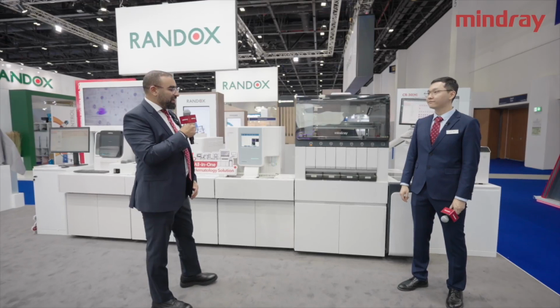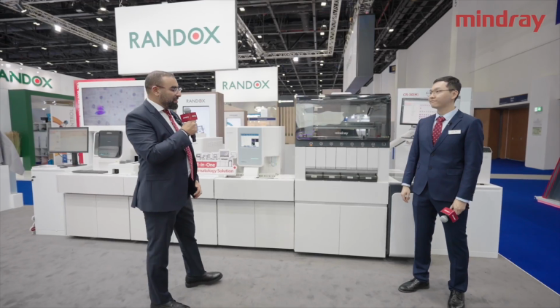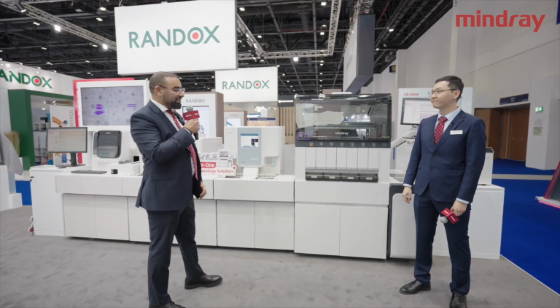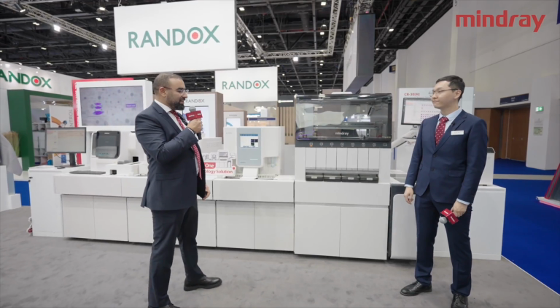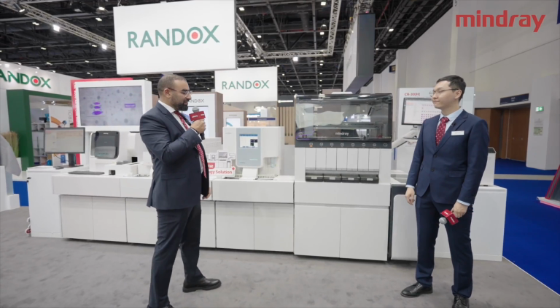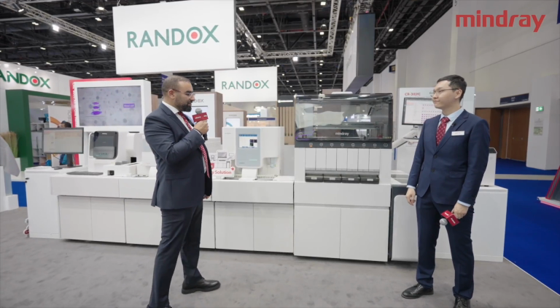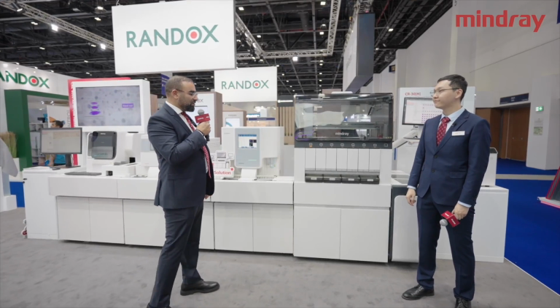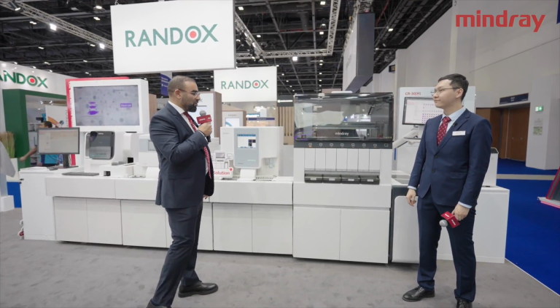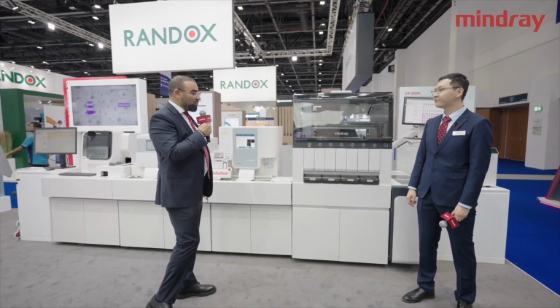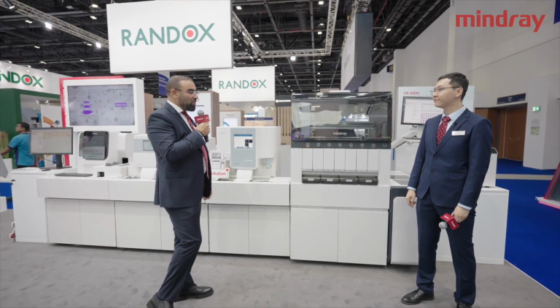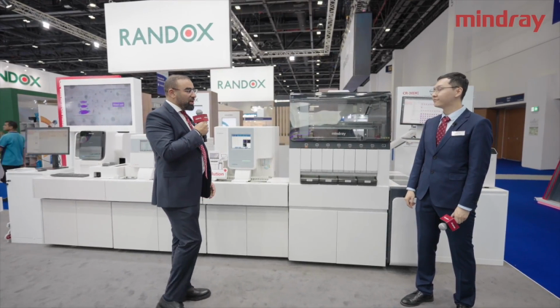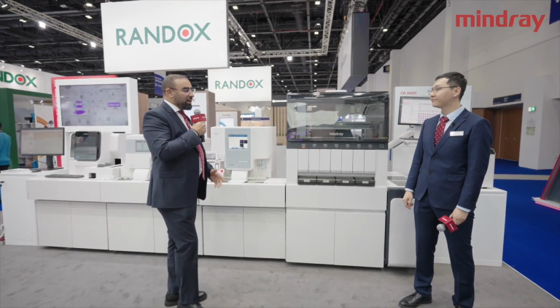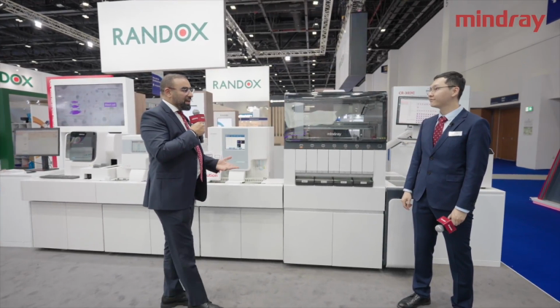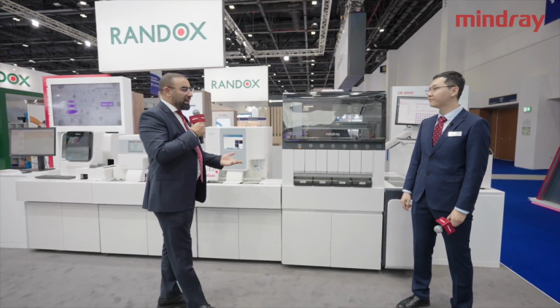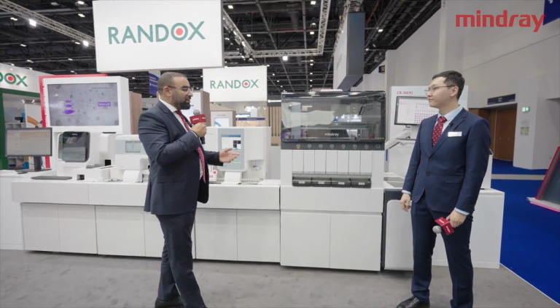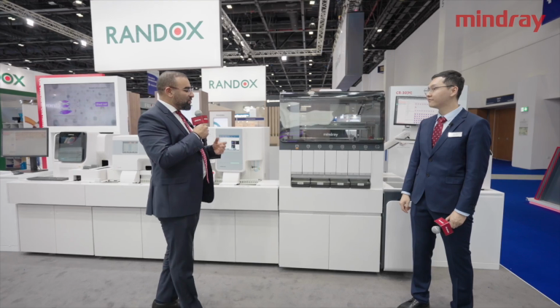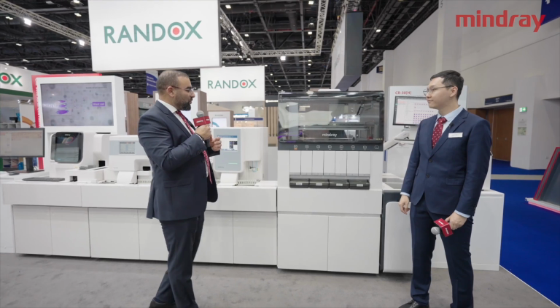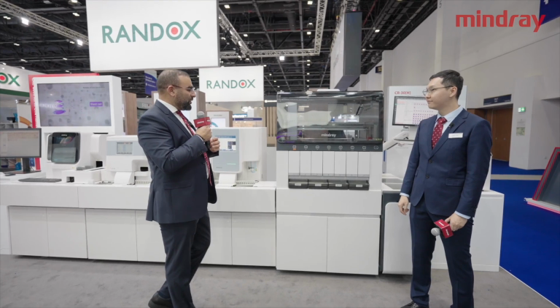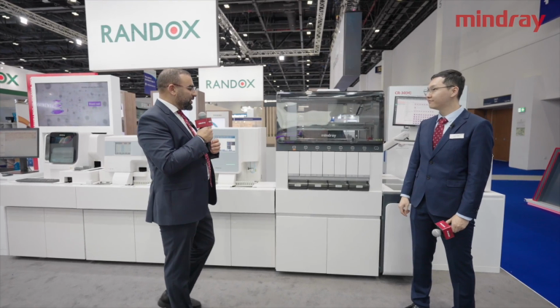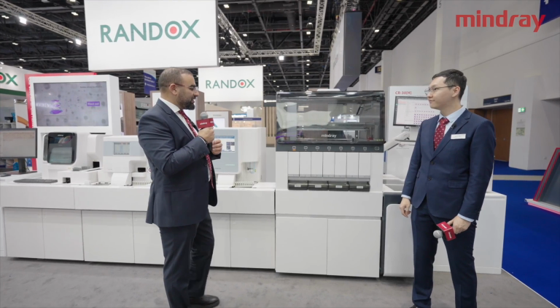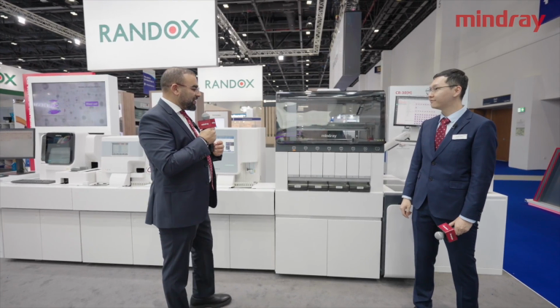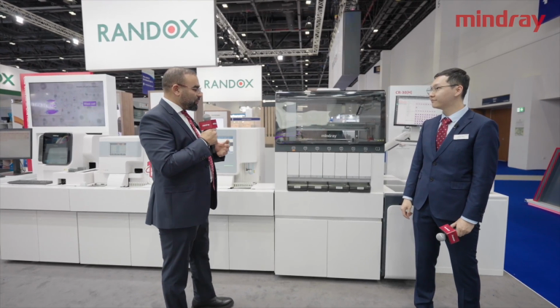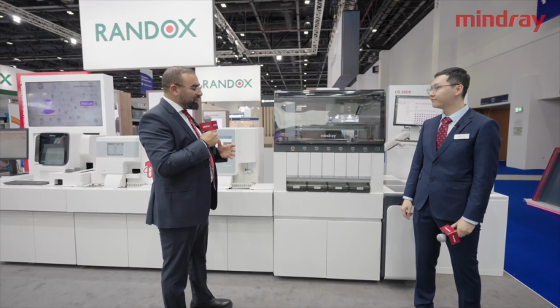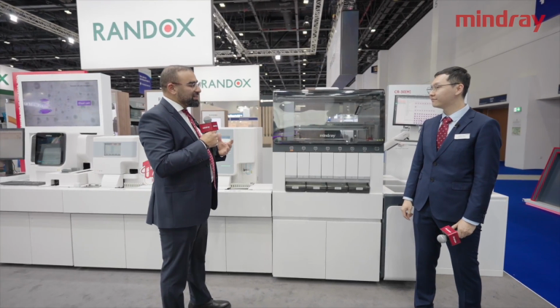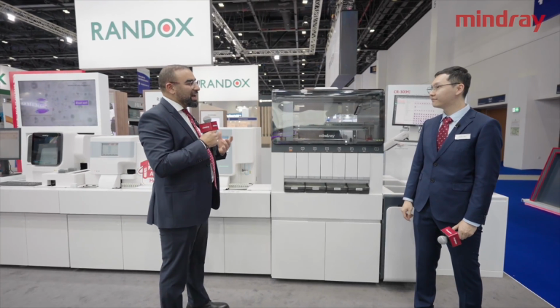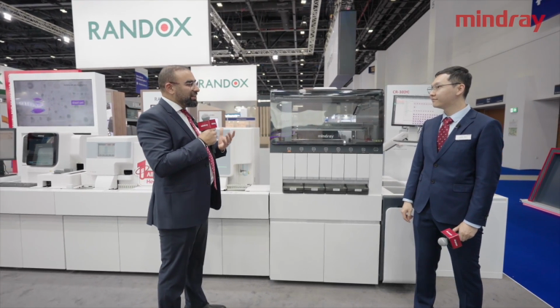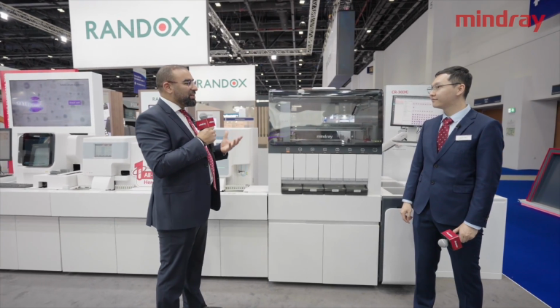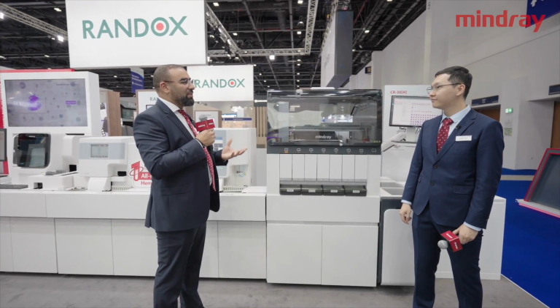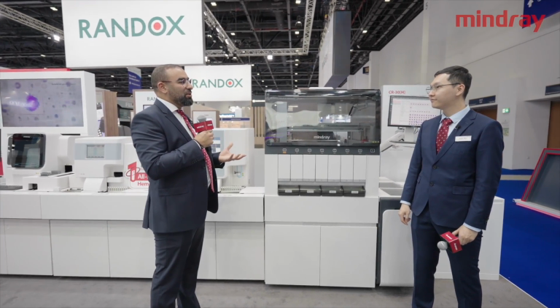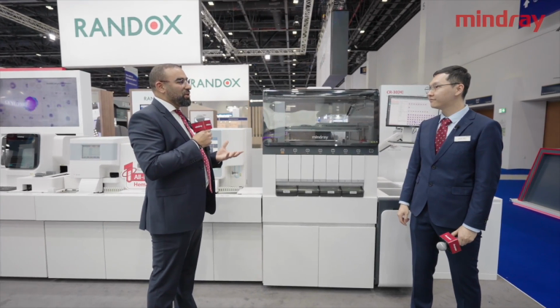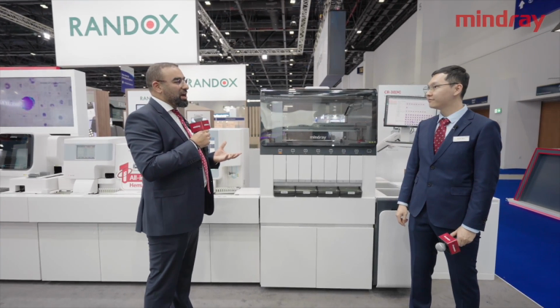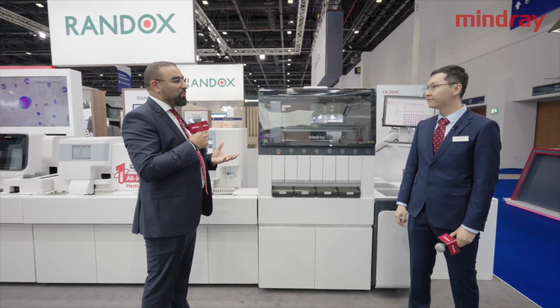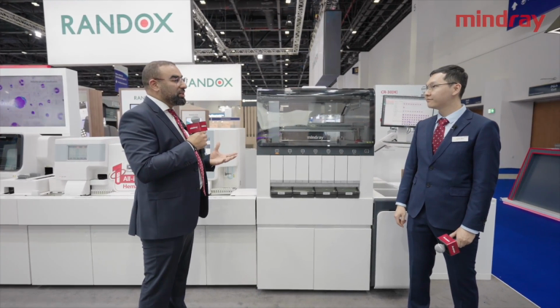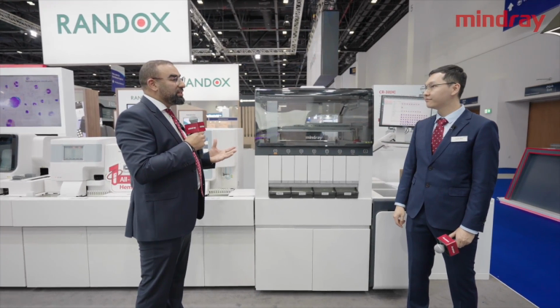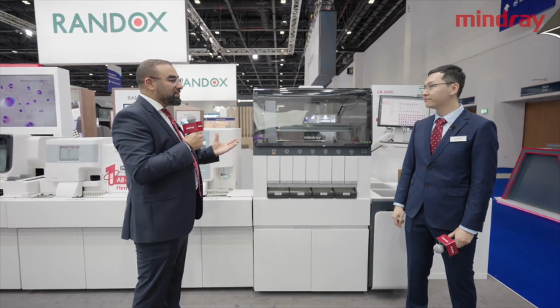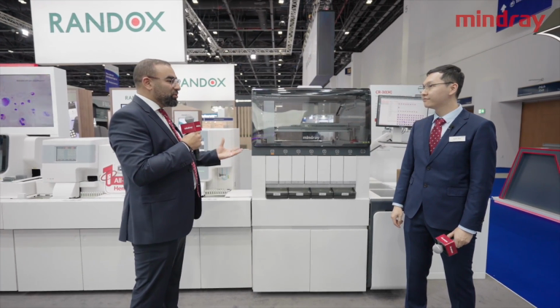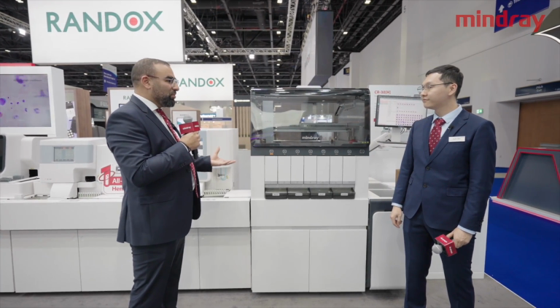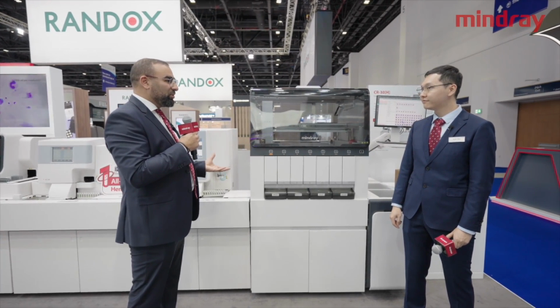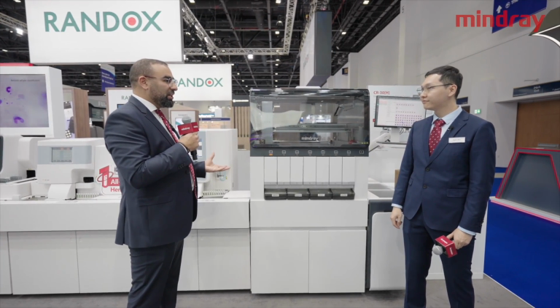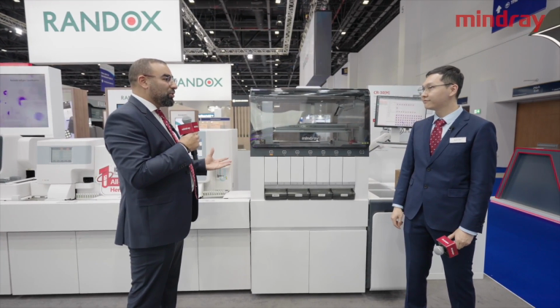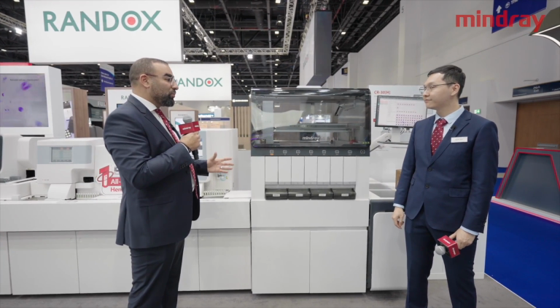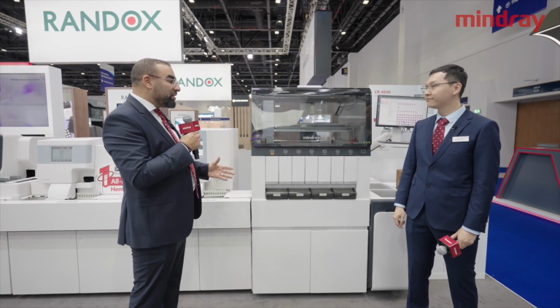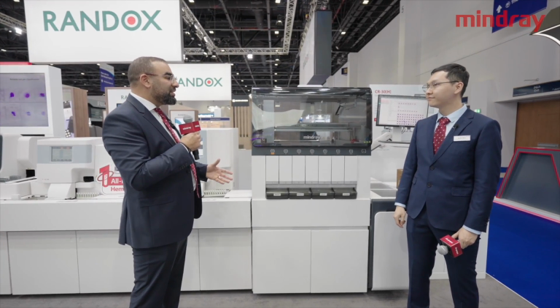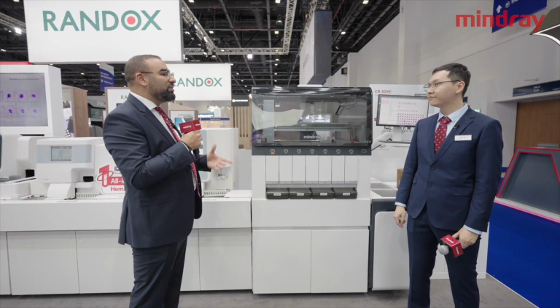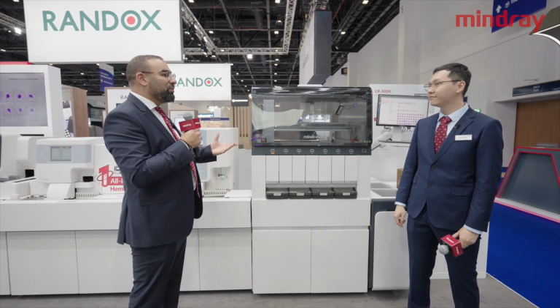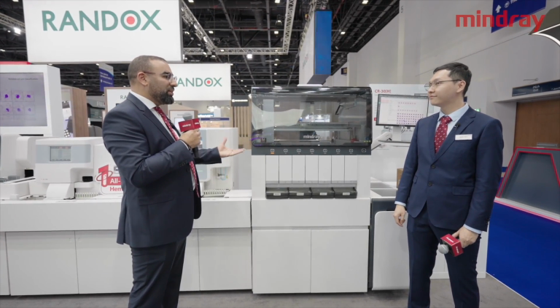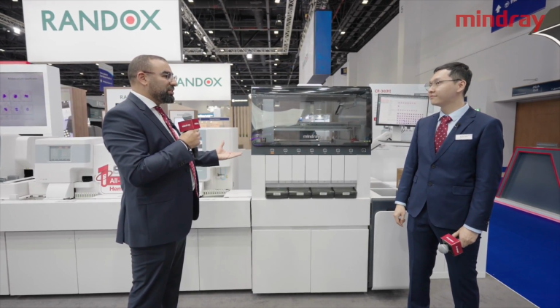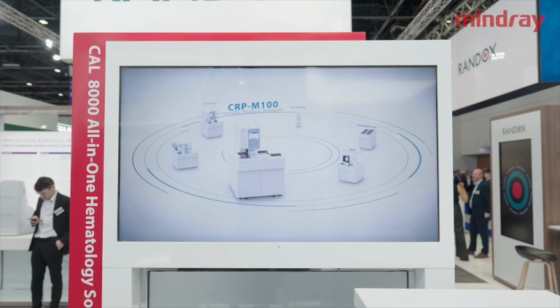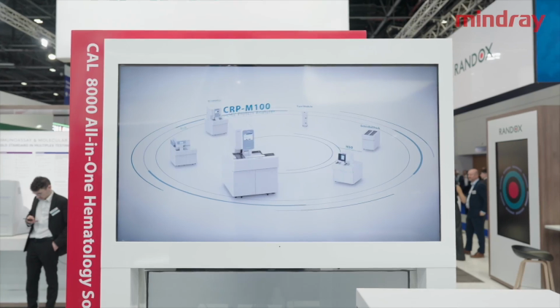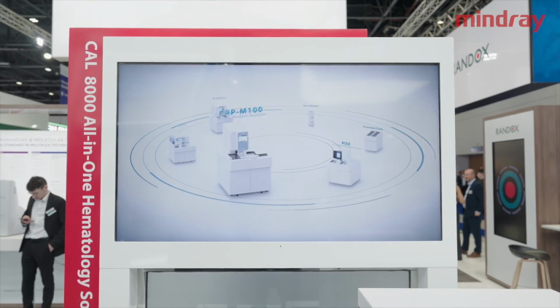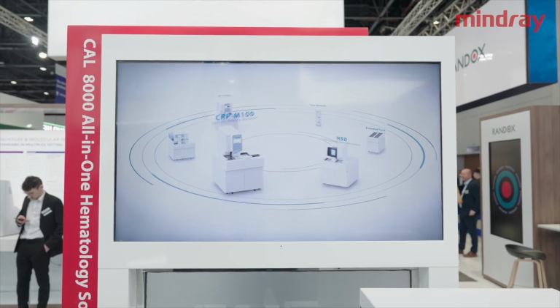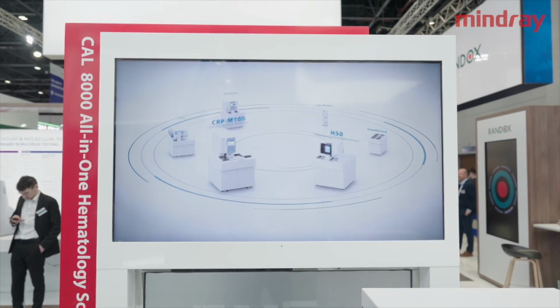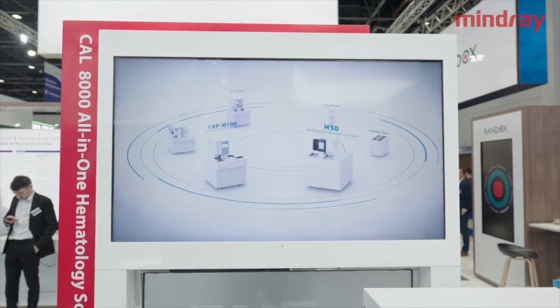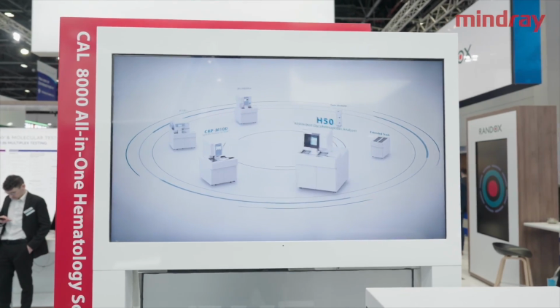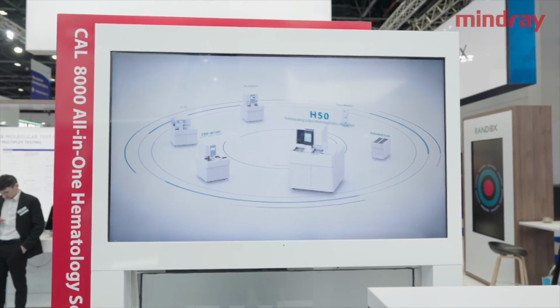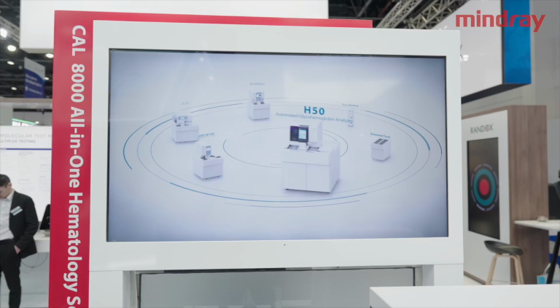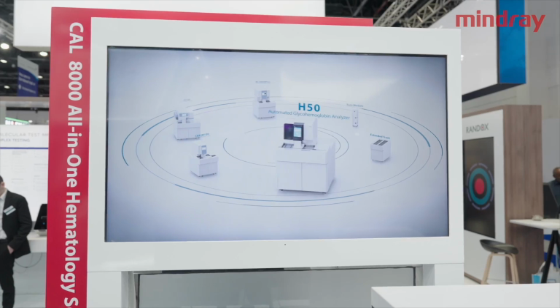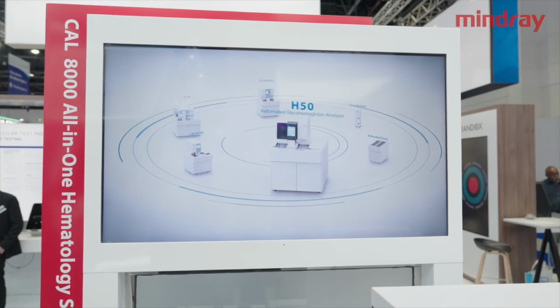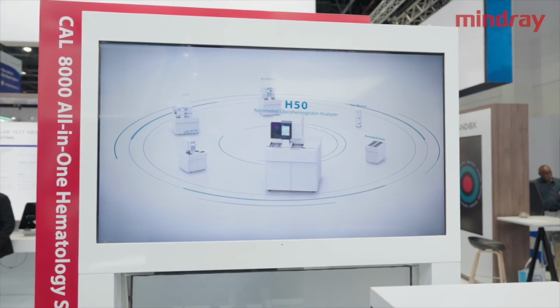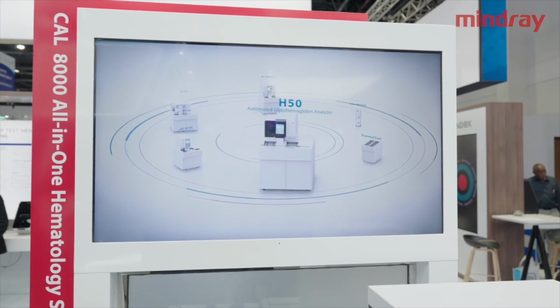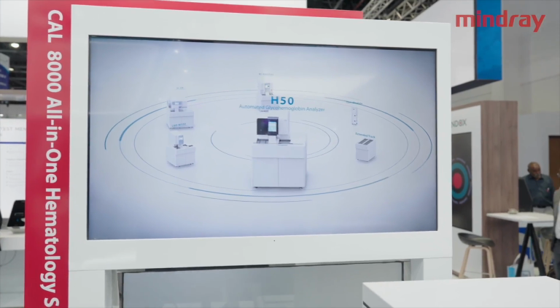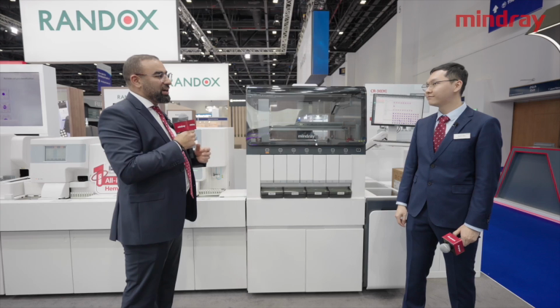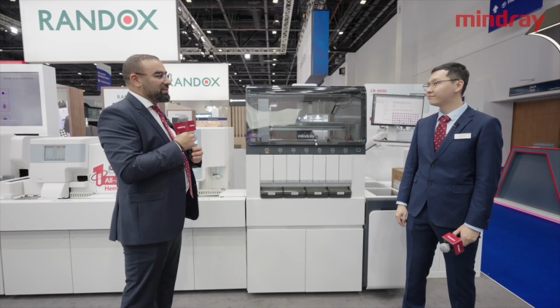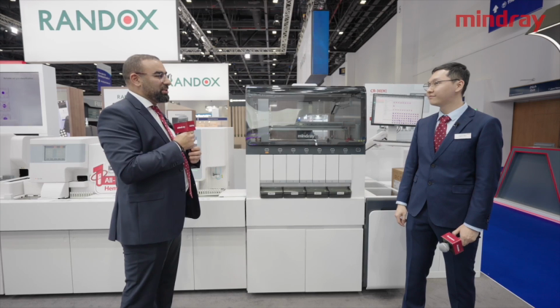Amazing. So Kyle, what do you think is the added value now with this new model and these new features of the CAL 8000 to our customers?